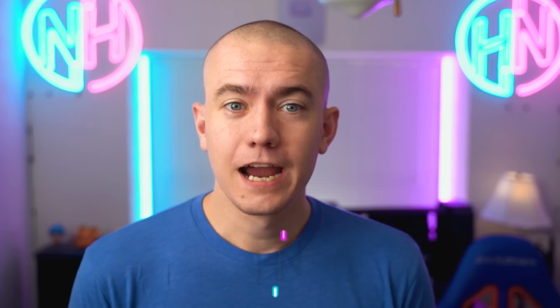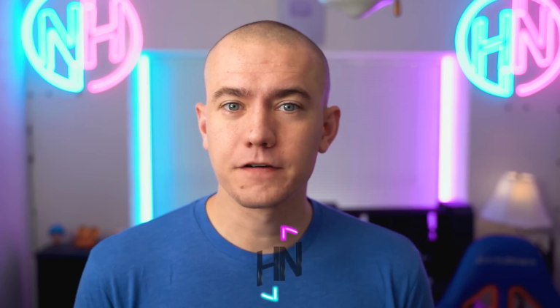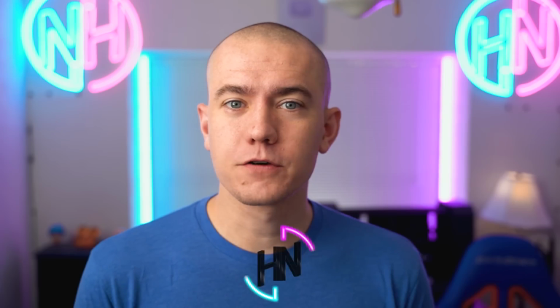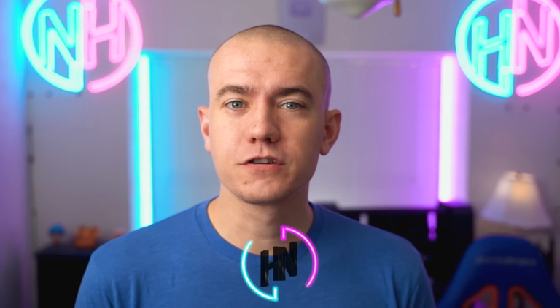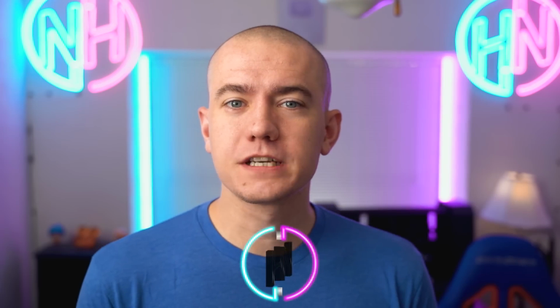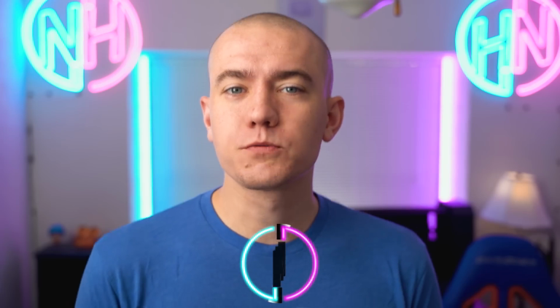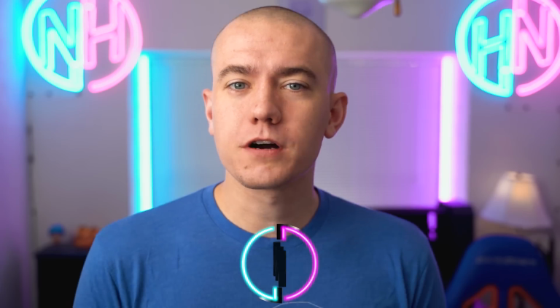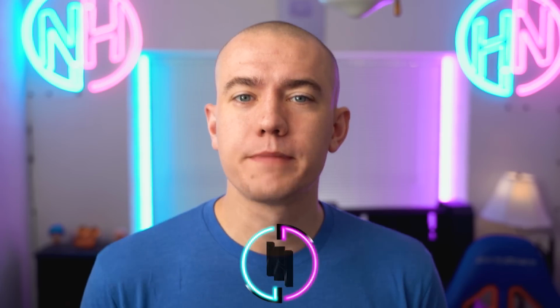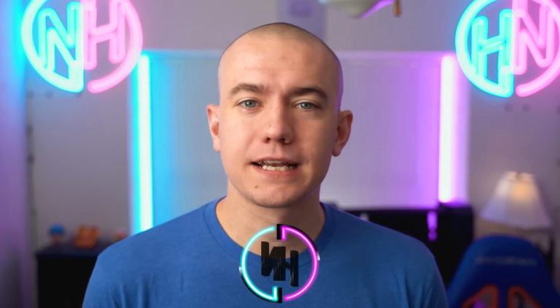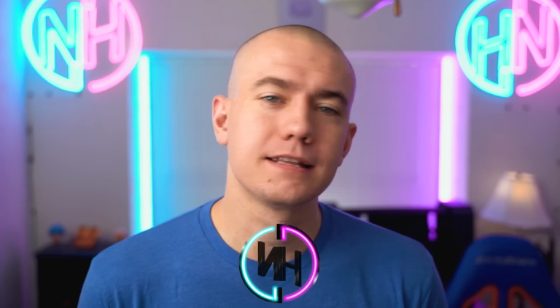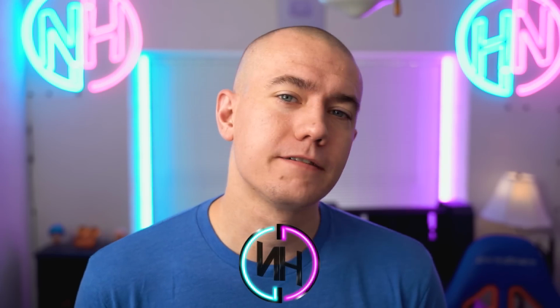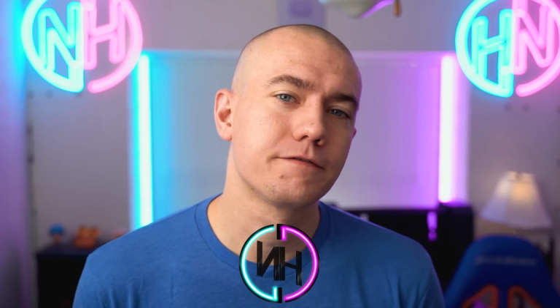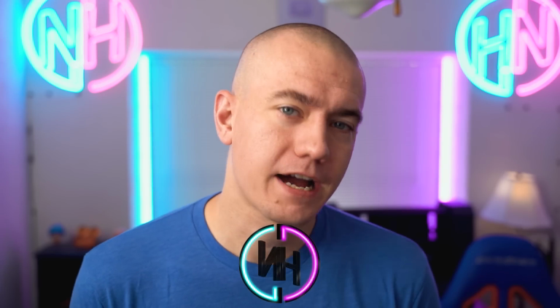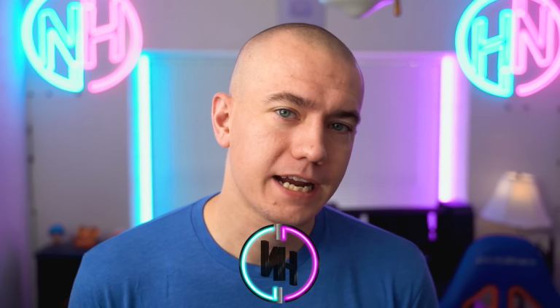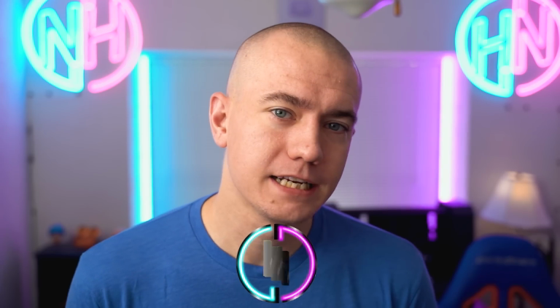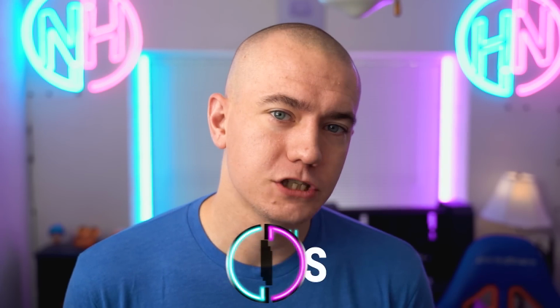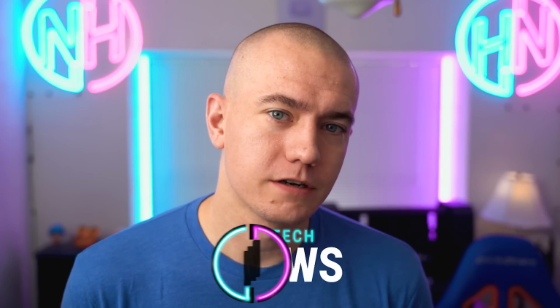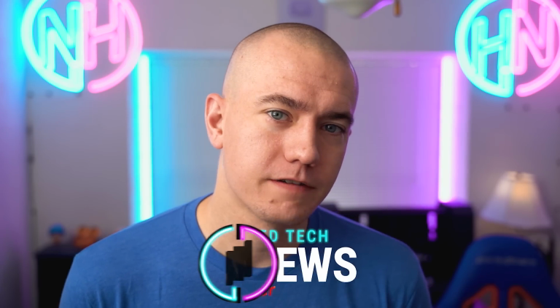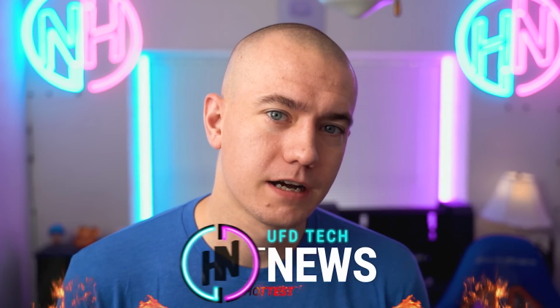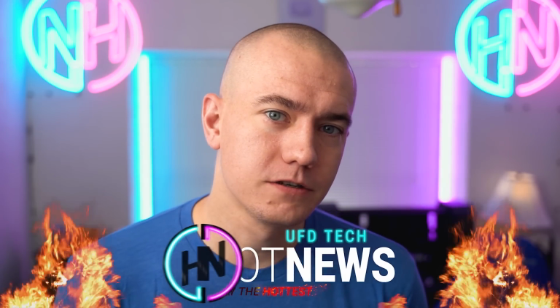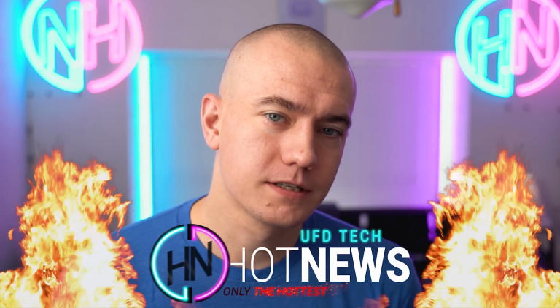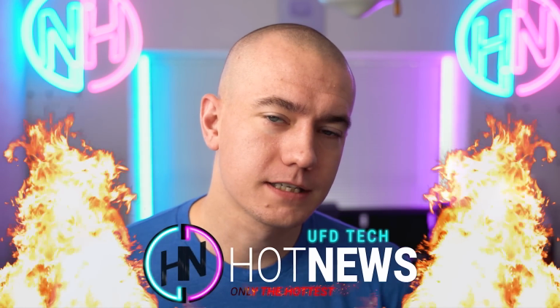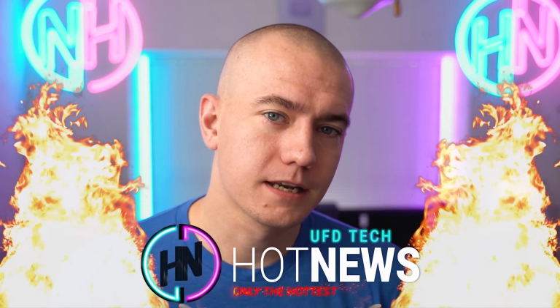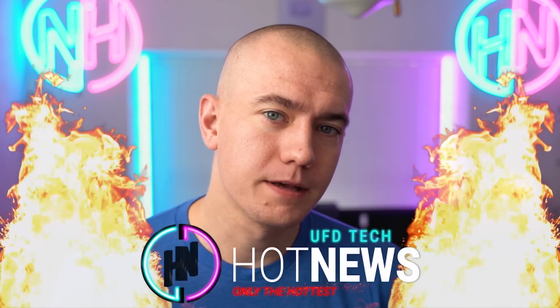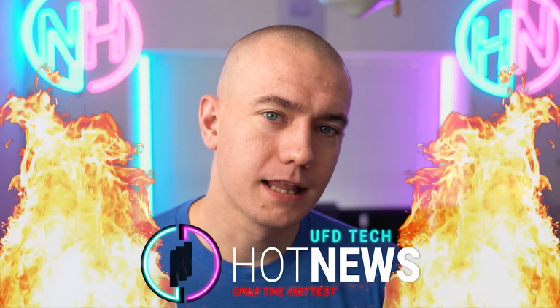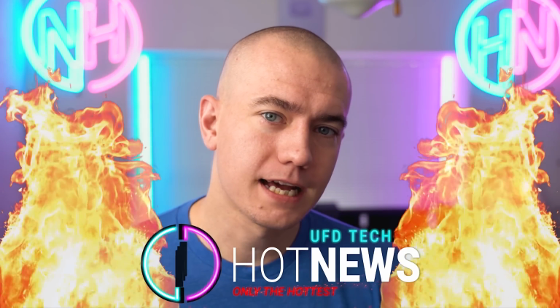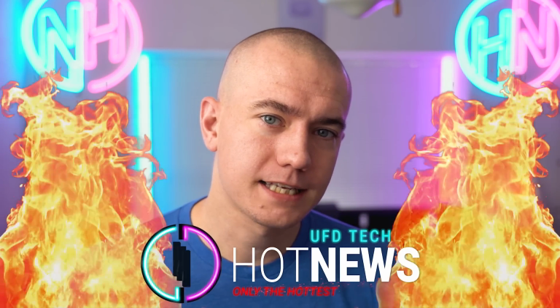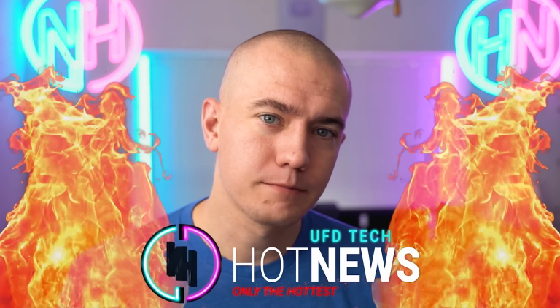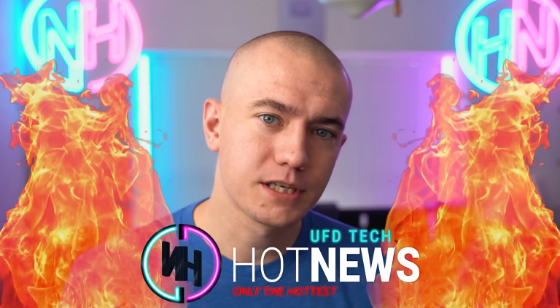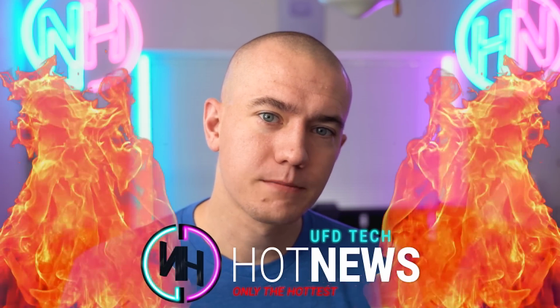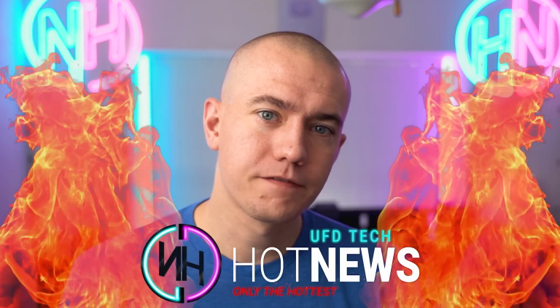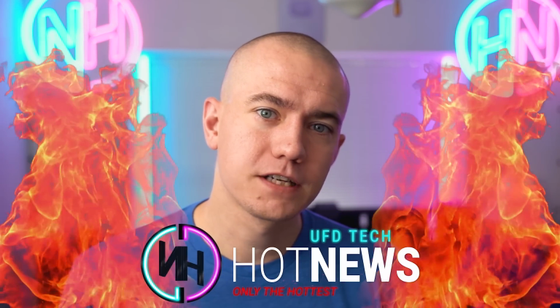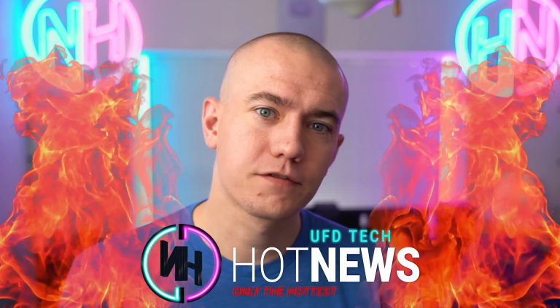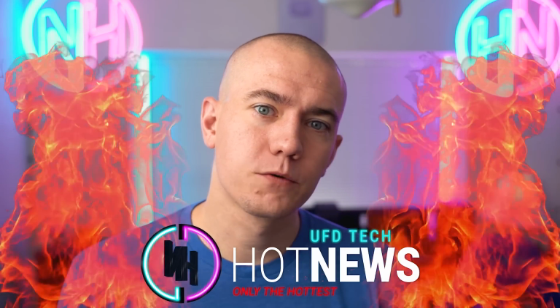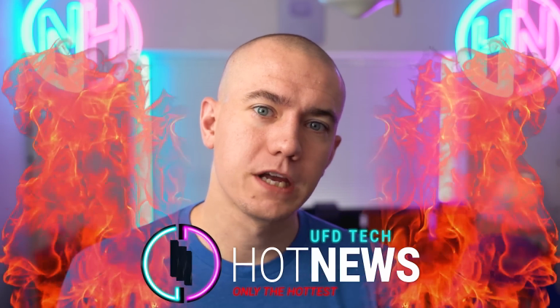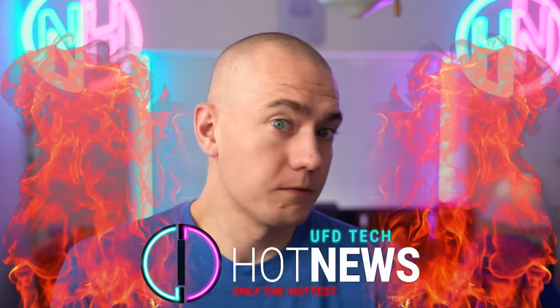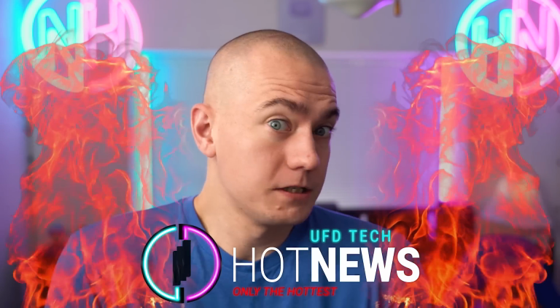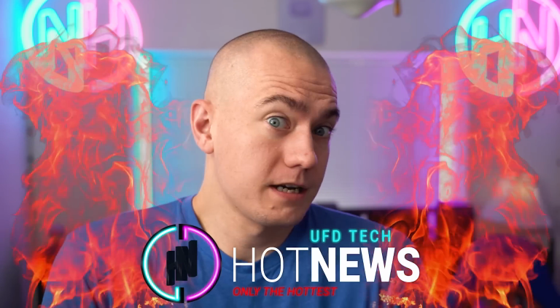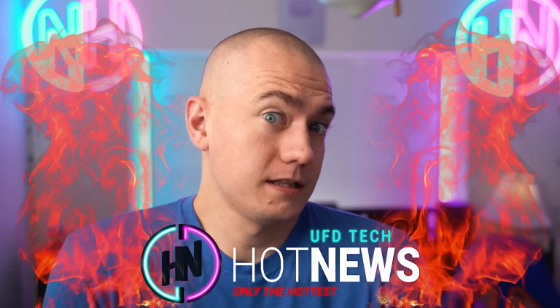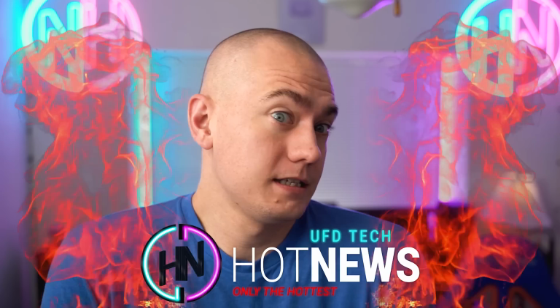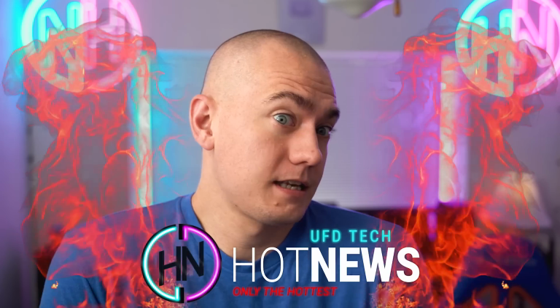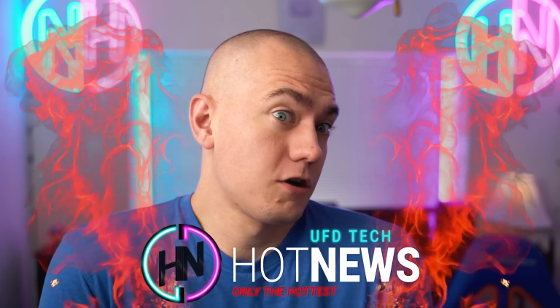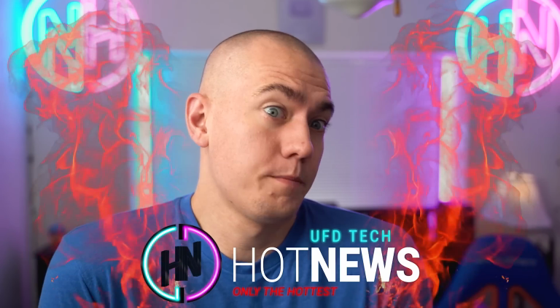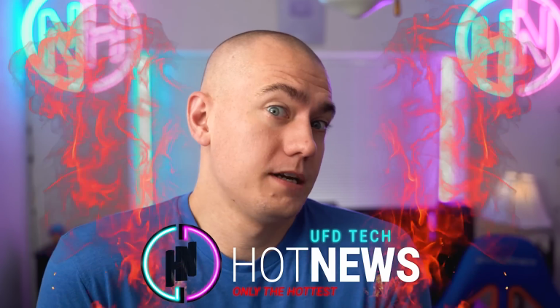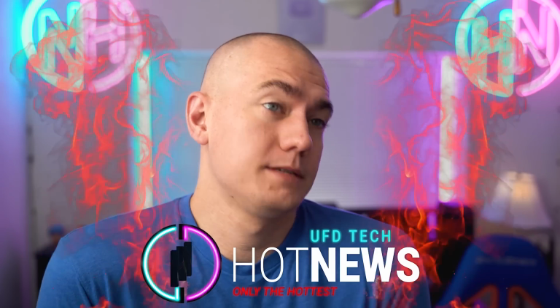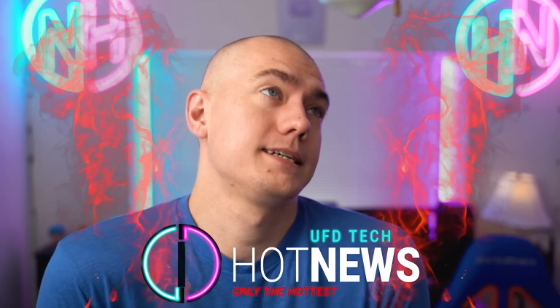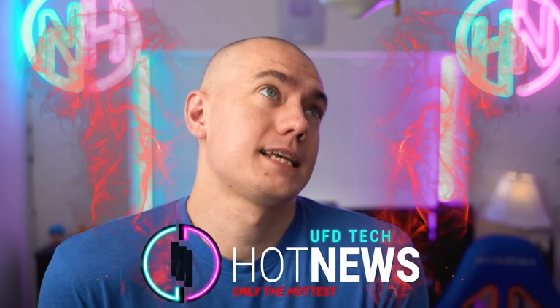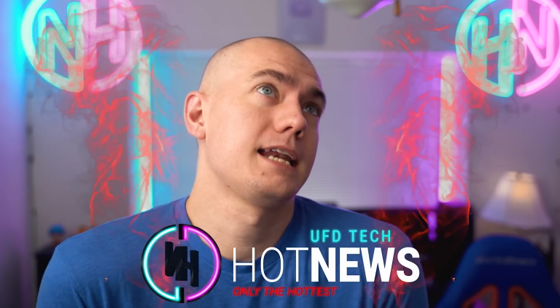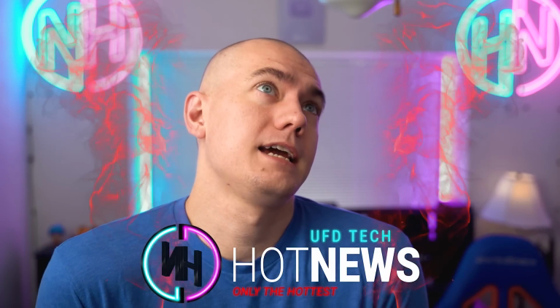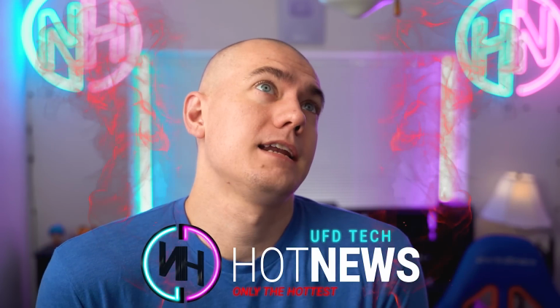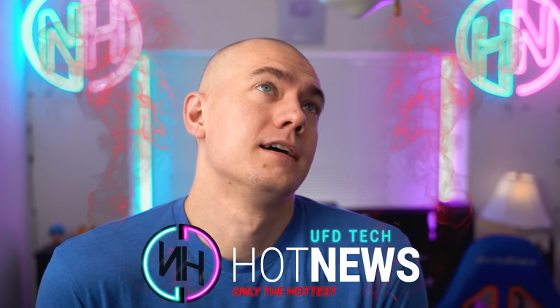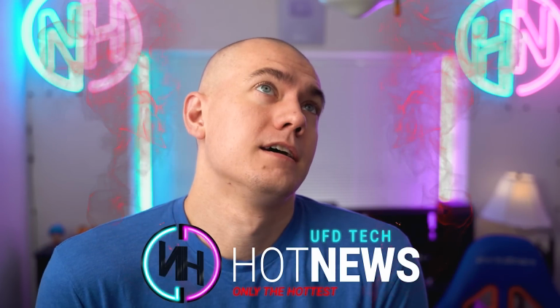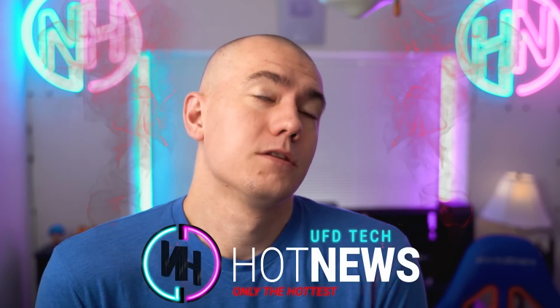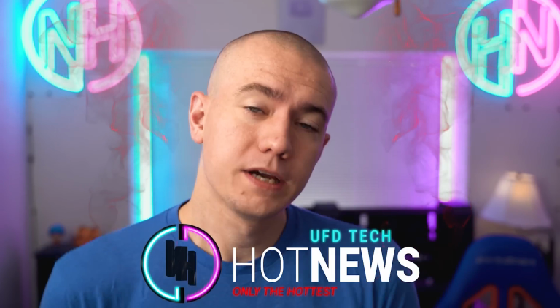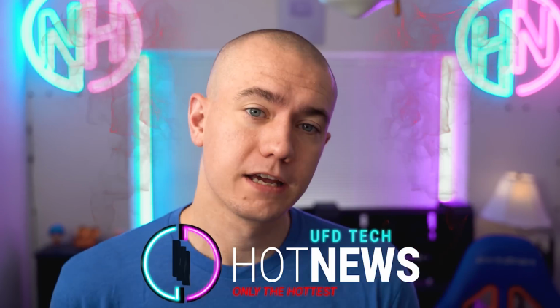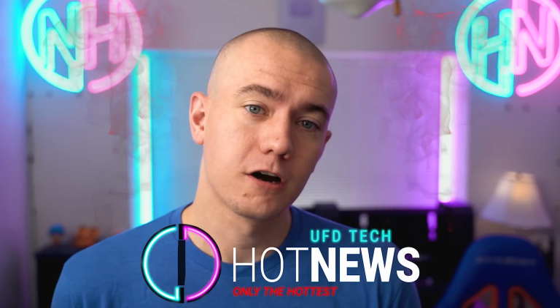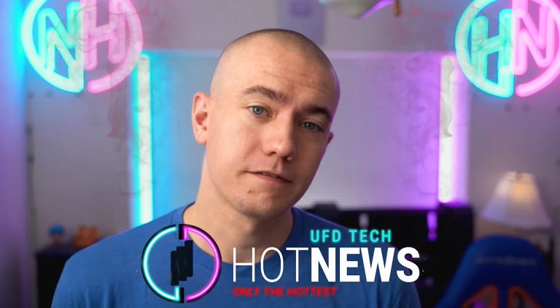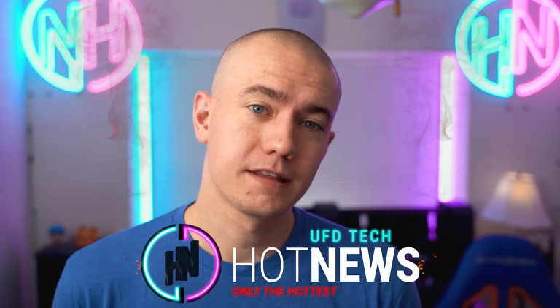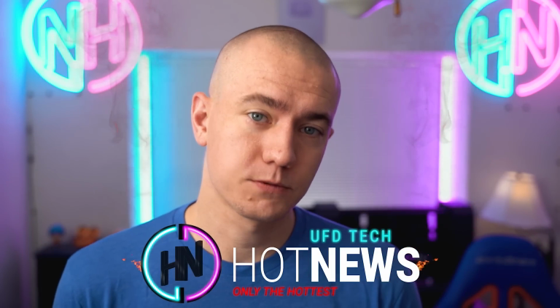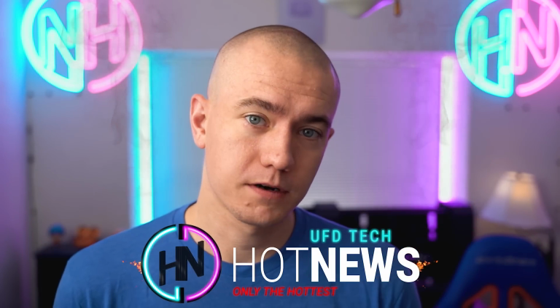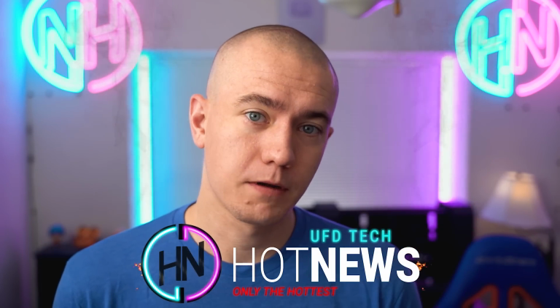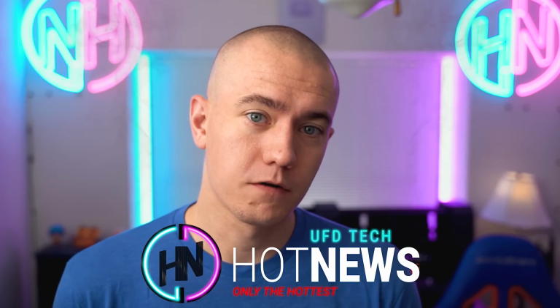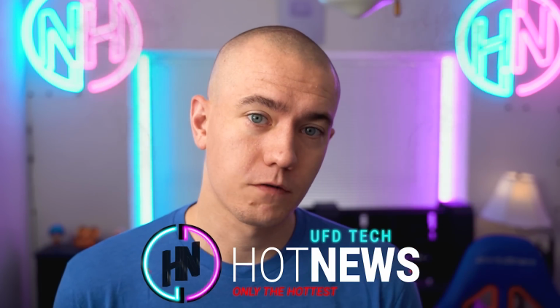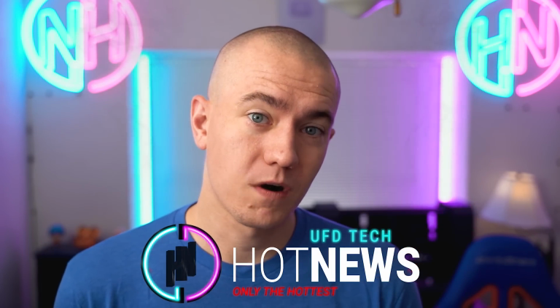Hey, friends. Welcome back to the Friday edition of Hot News. This is going to be the last time you see my face for the week, which at least I hope it is because I need the weekend off.